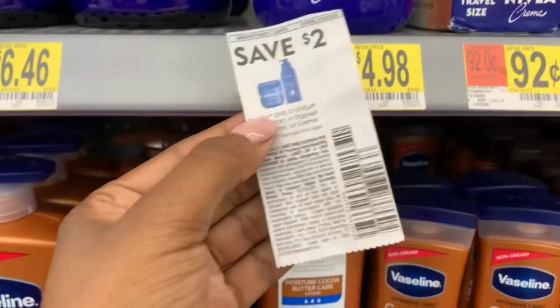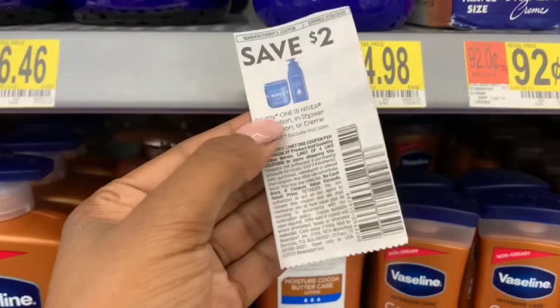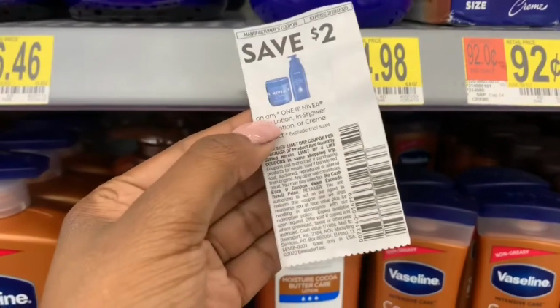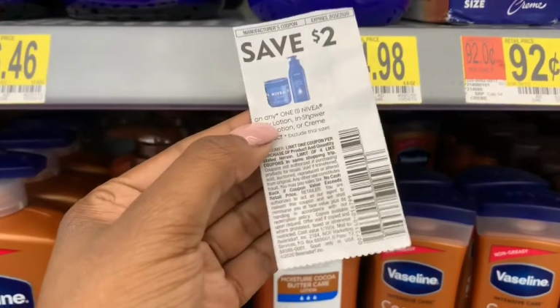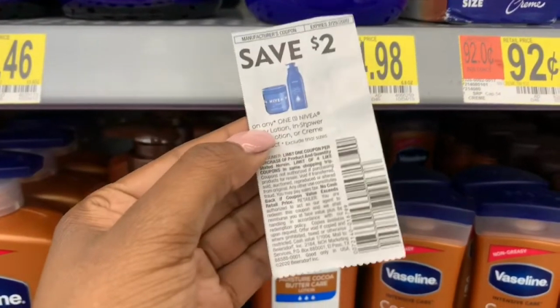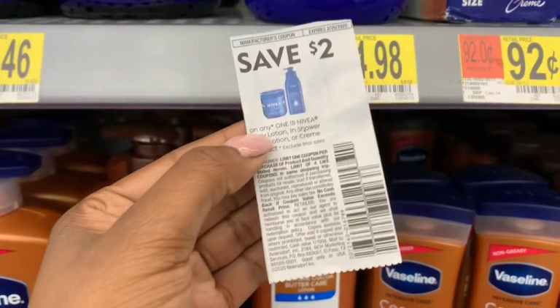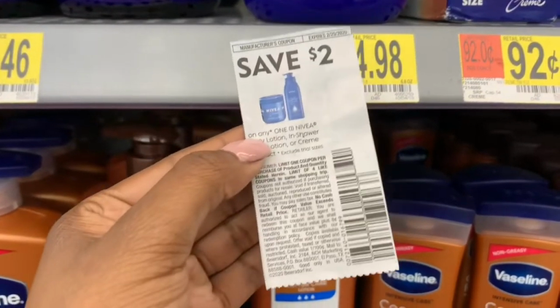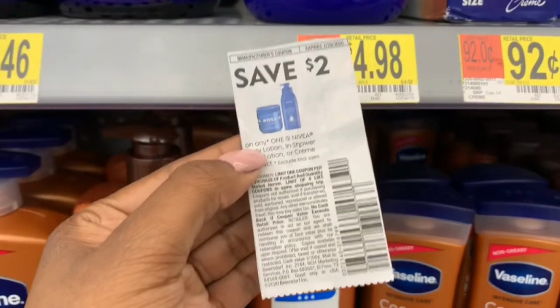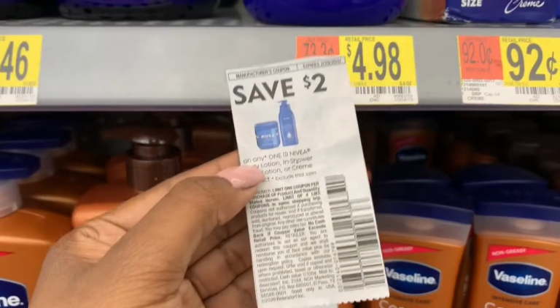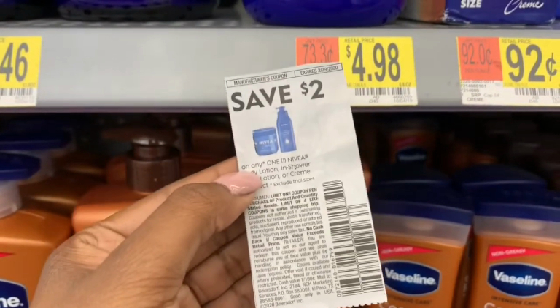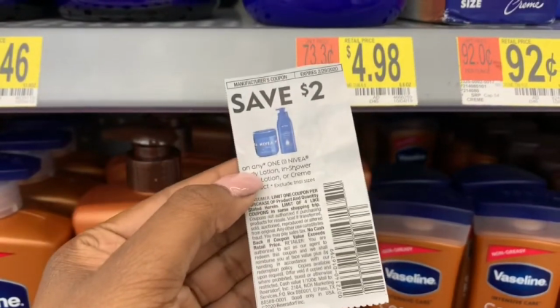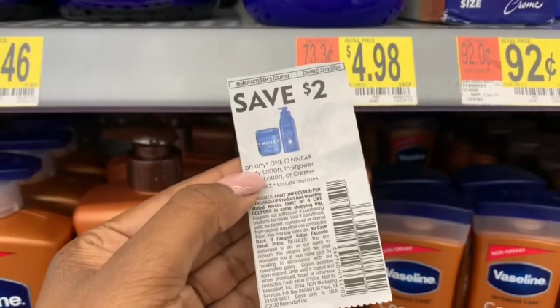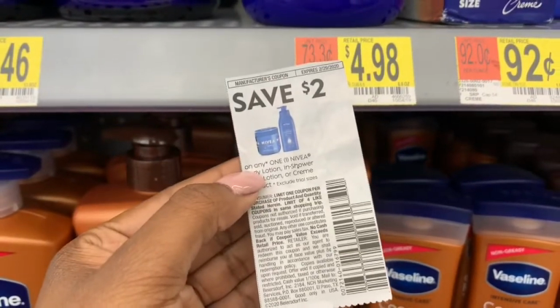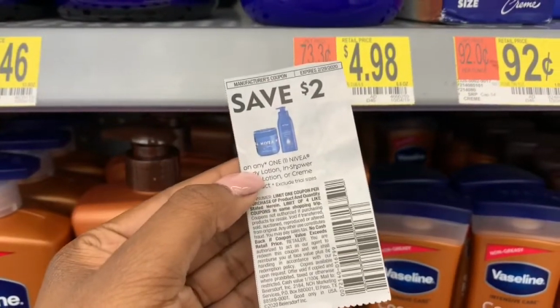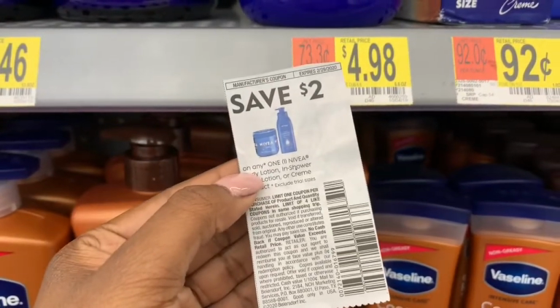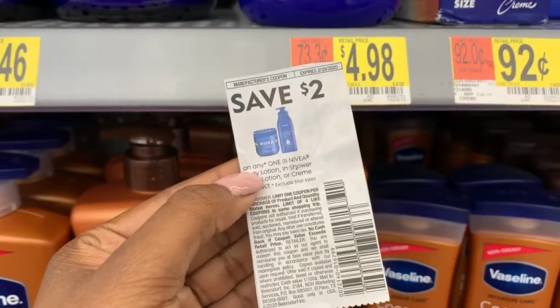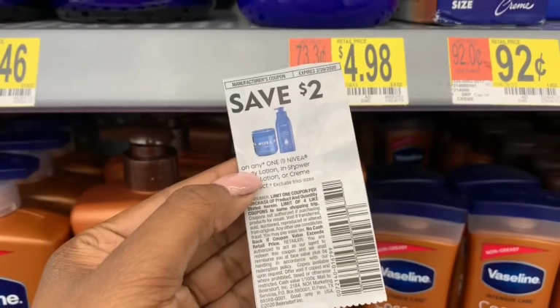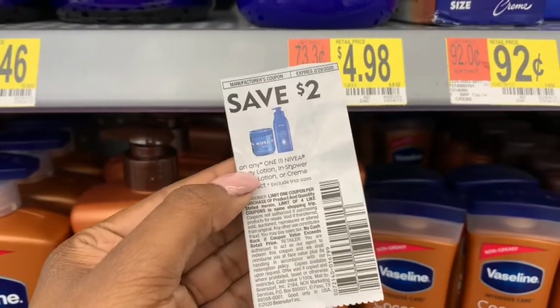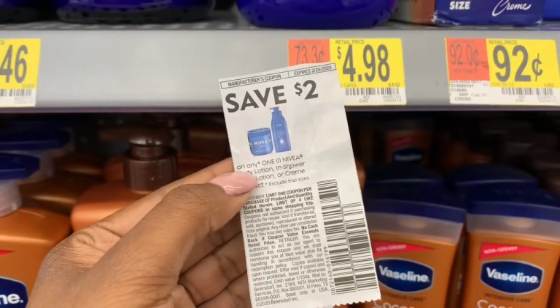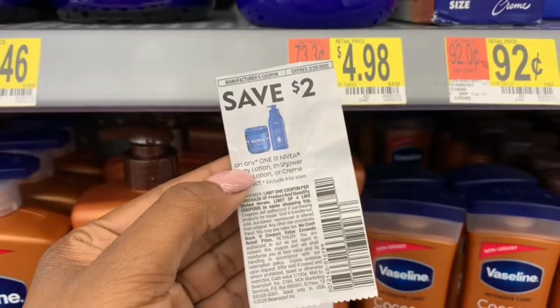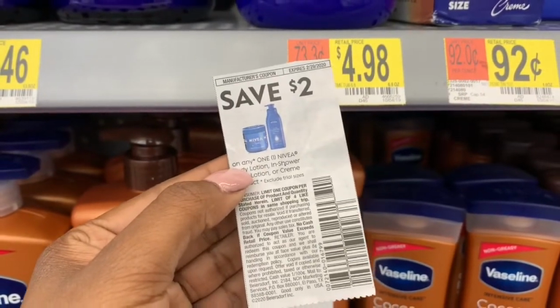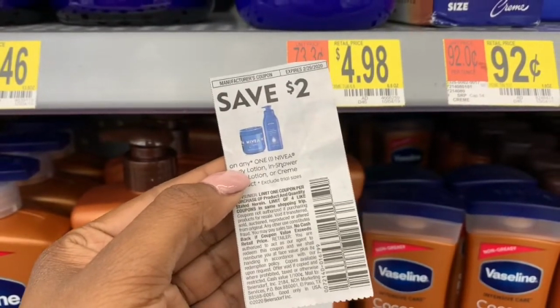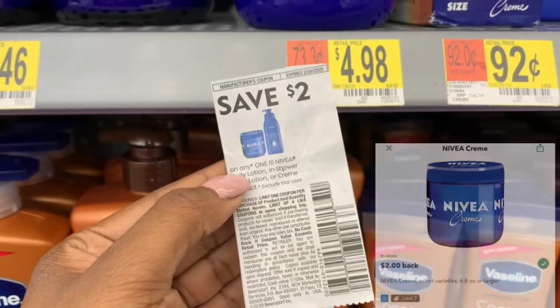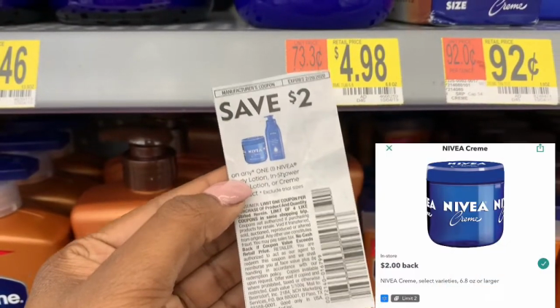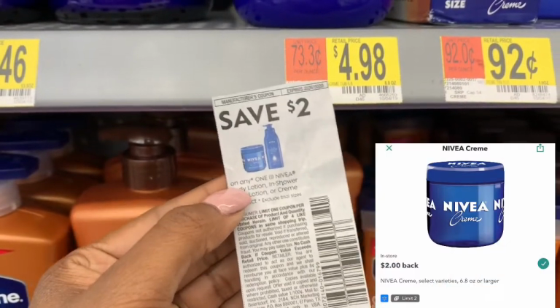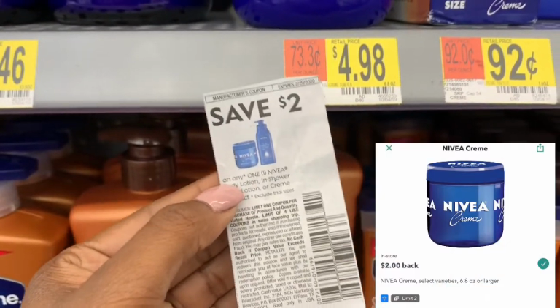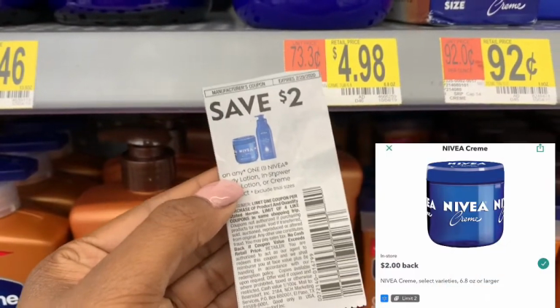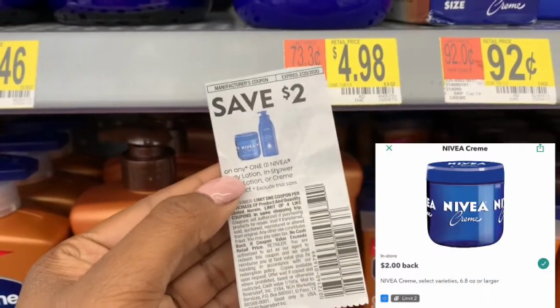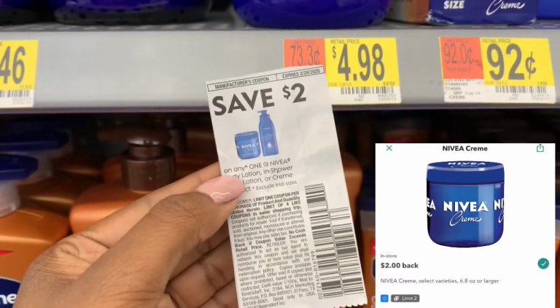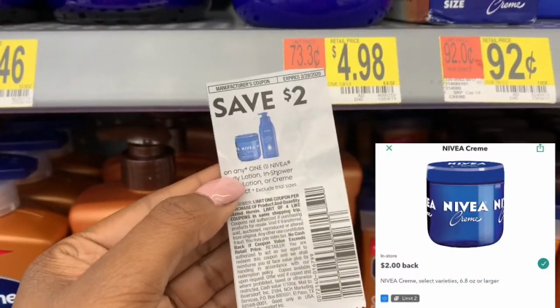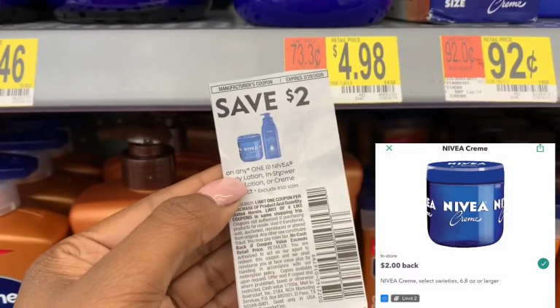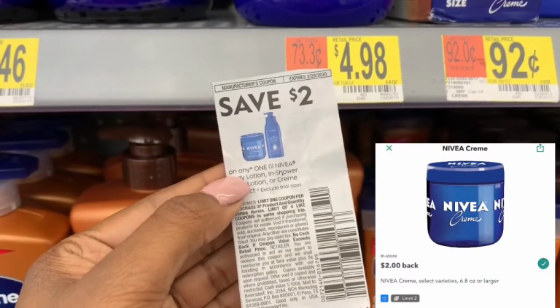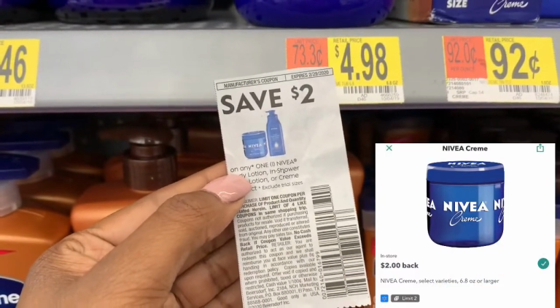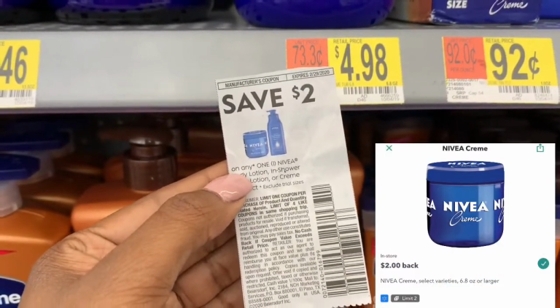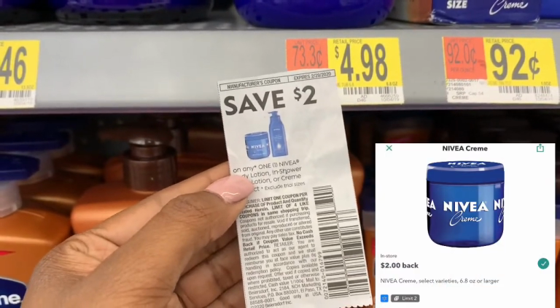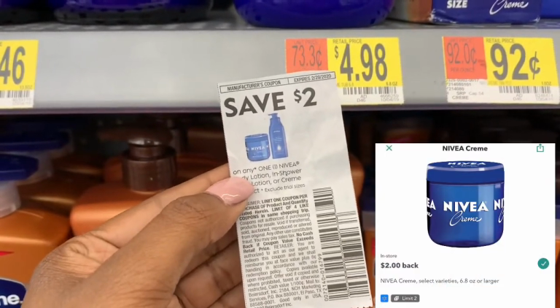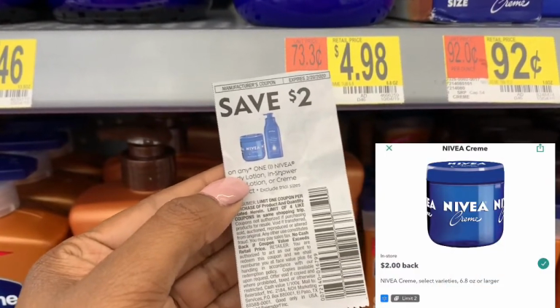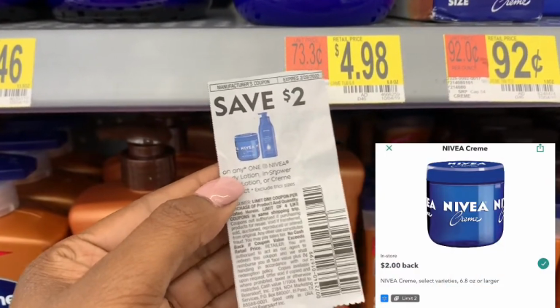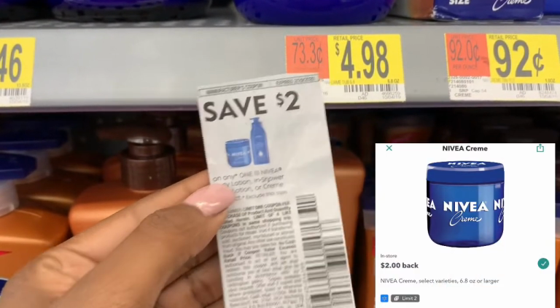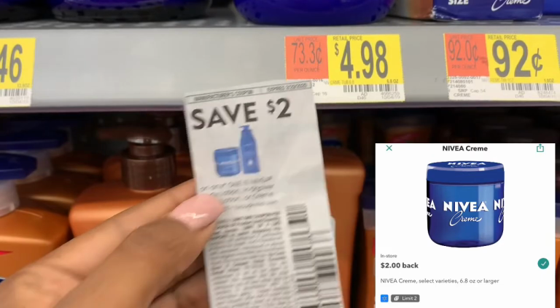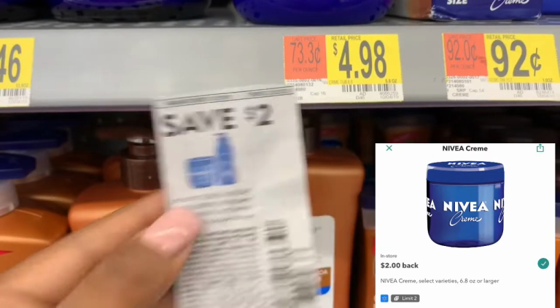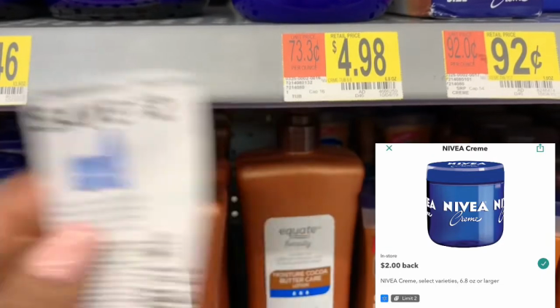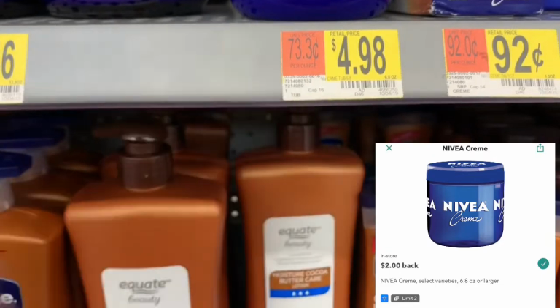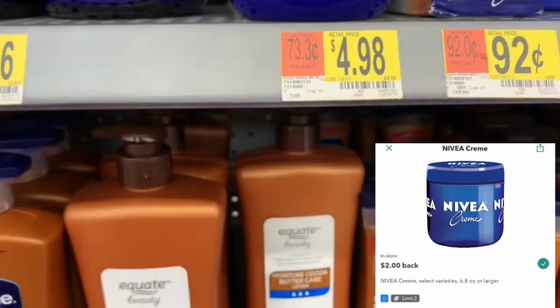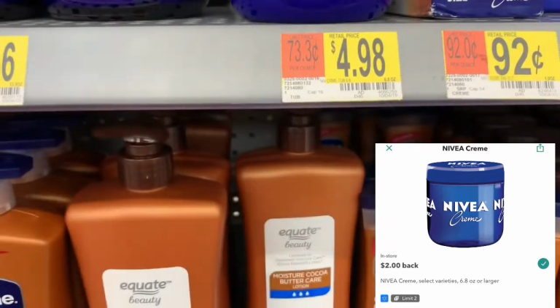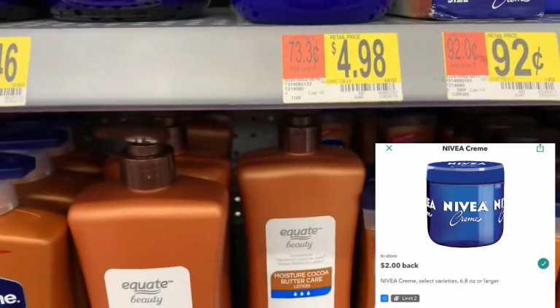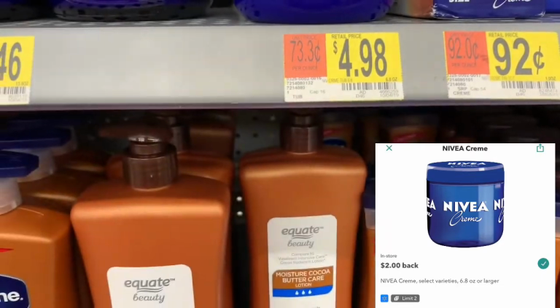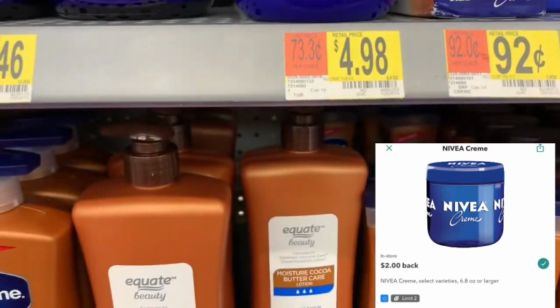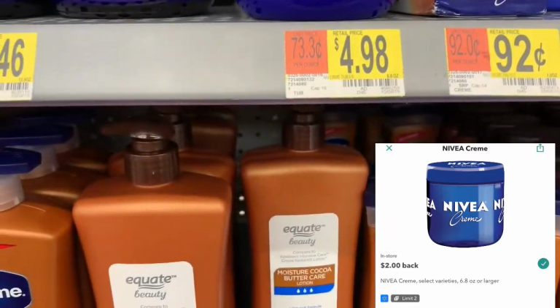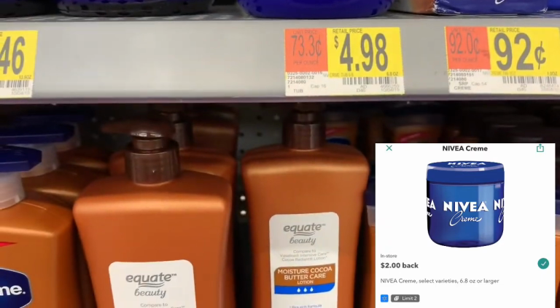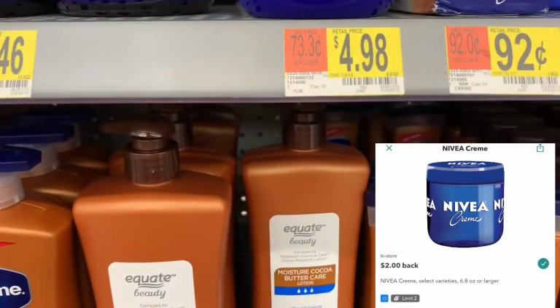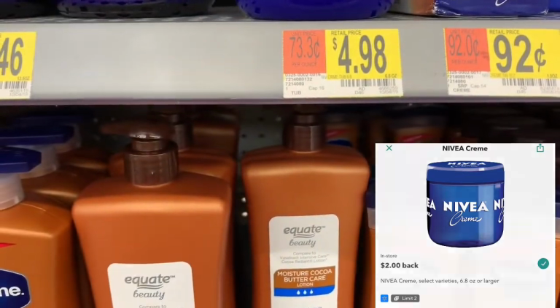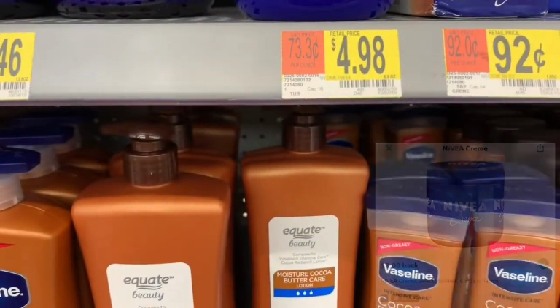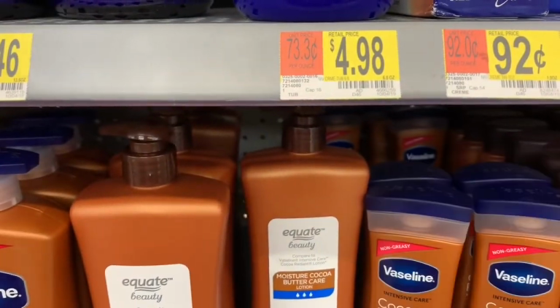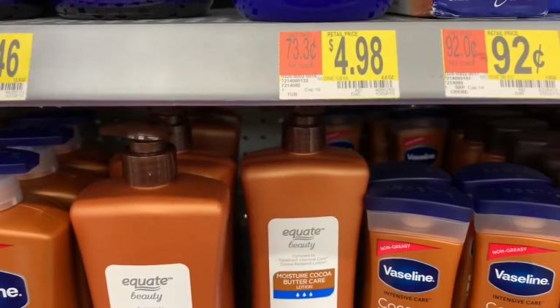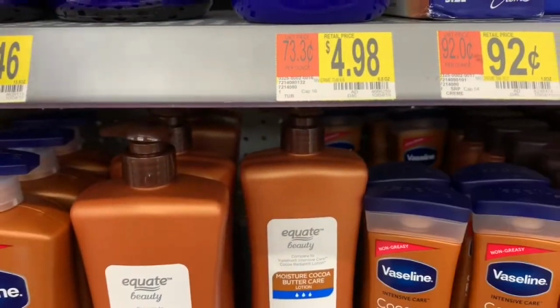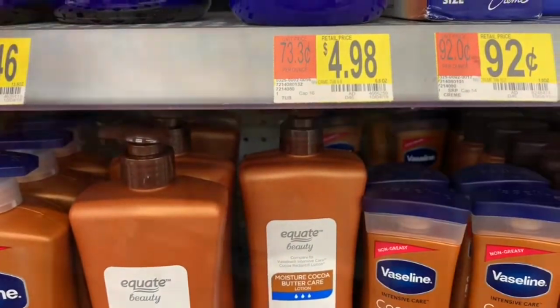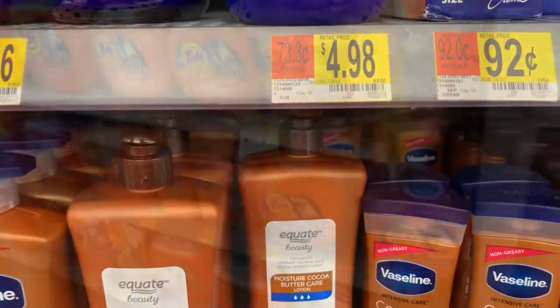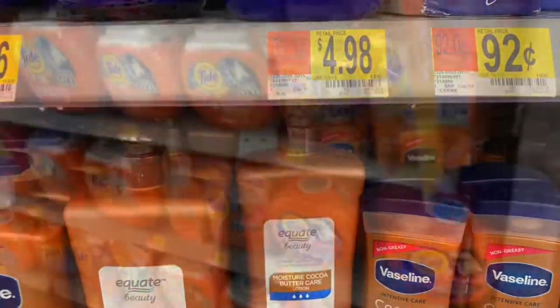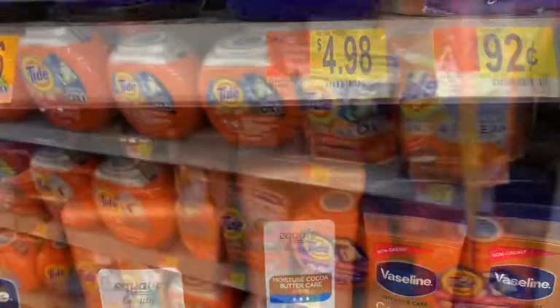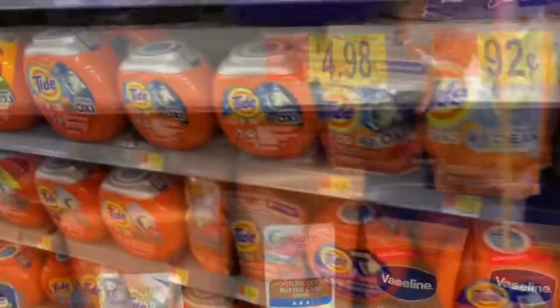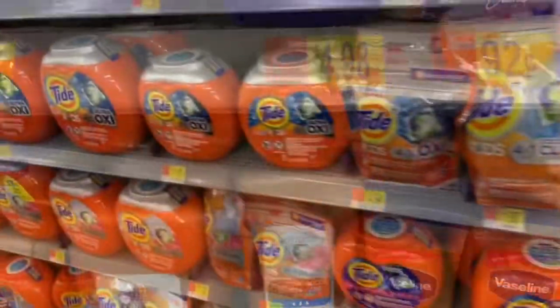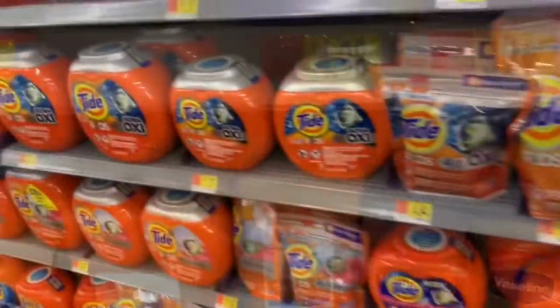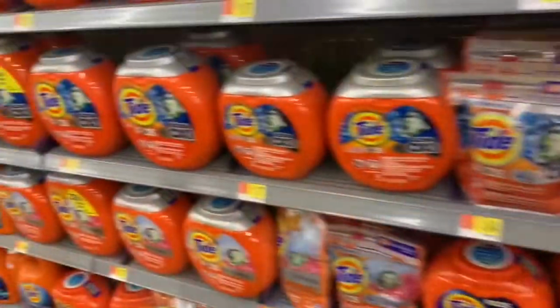Then this Nivea cream, which is $4.98 — you can also use this $2.00 off coupon, which will bring it down to just $2.98, but ibotta is giving you $2.00, making it 98 cents.